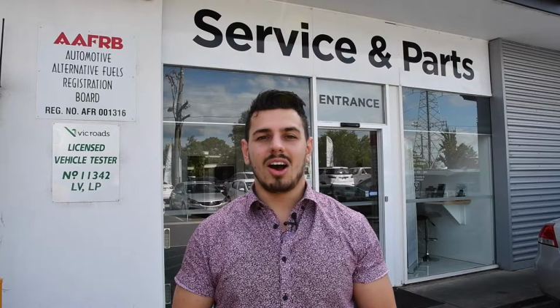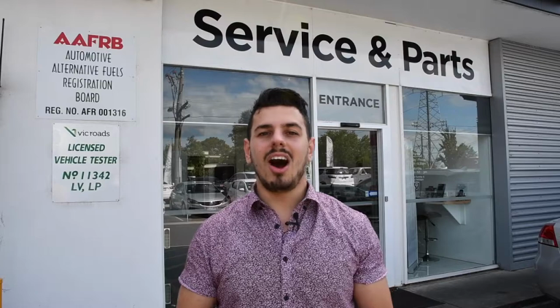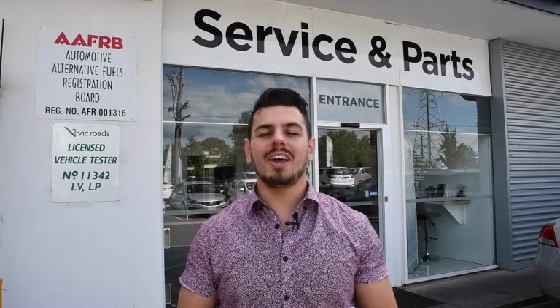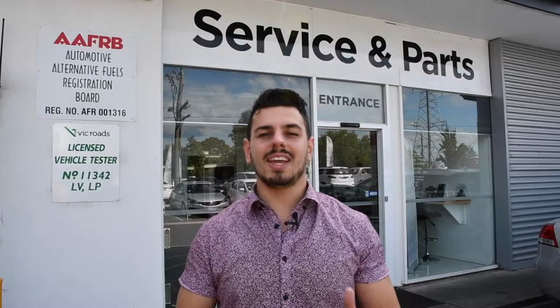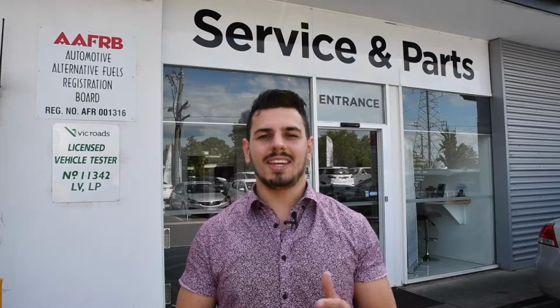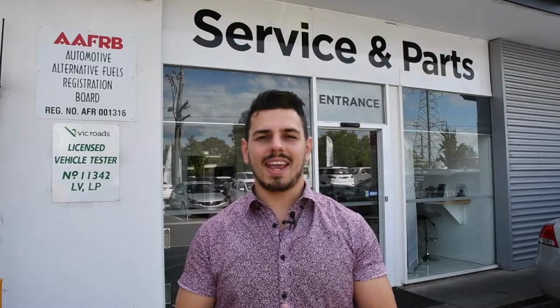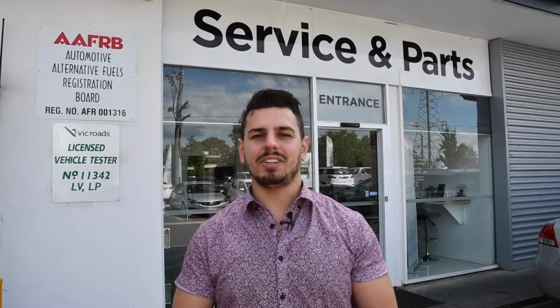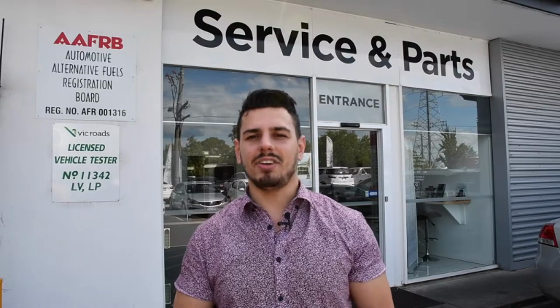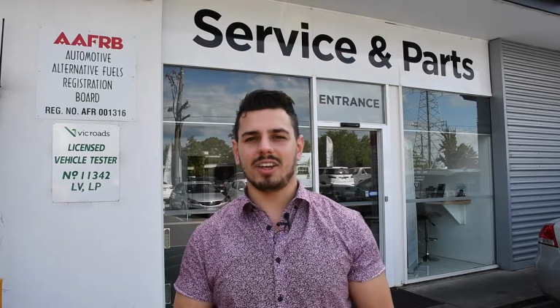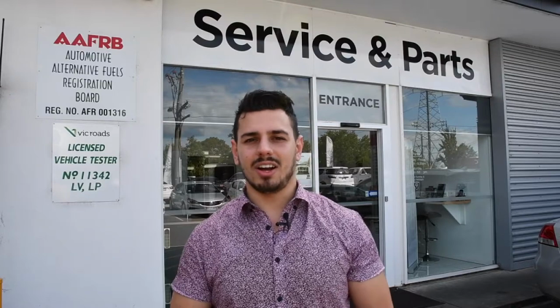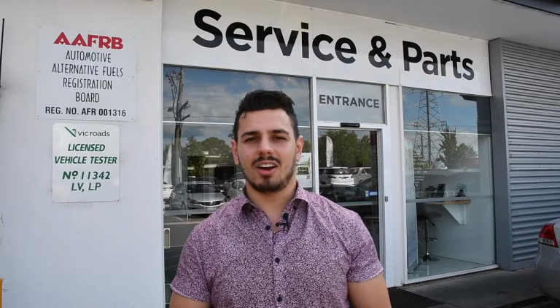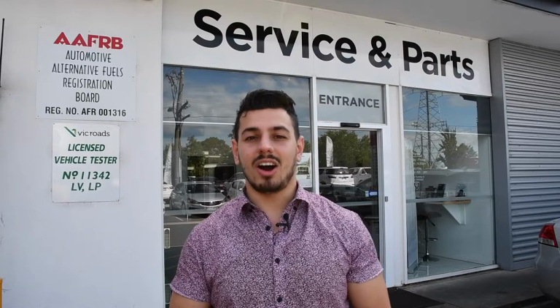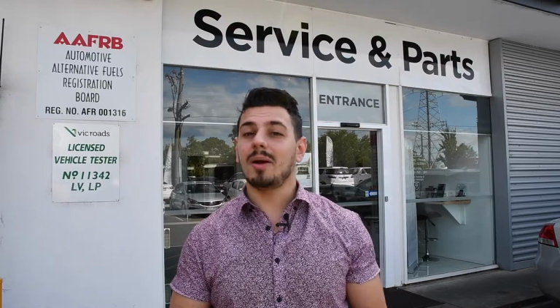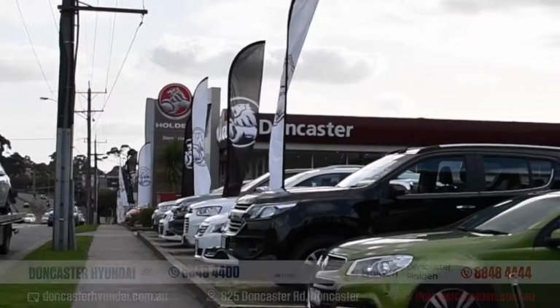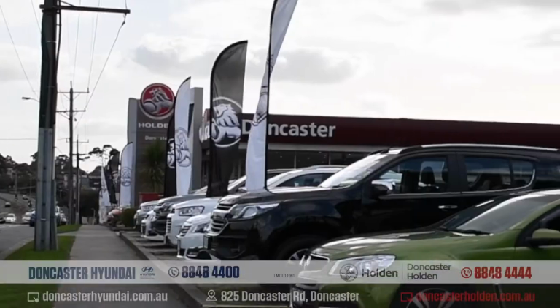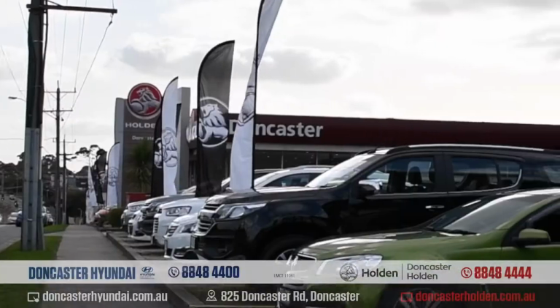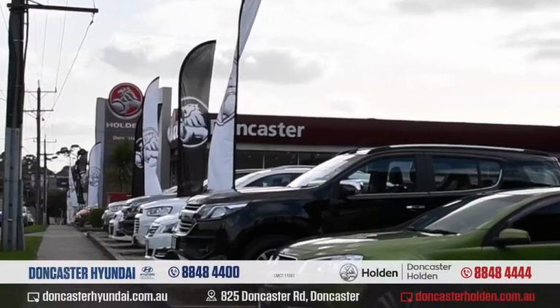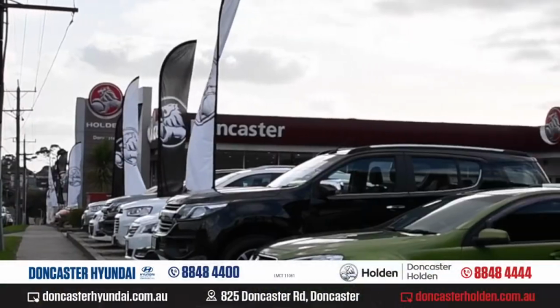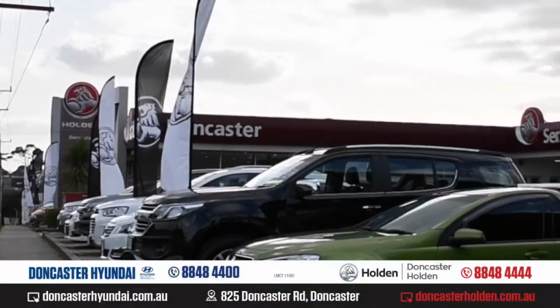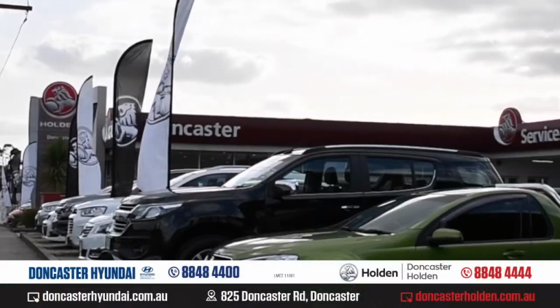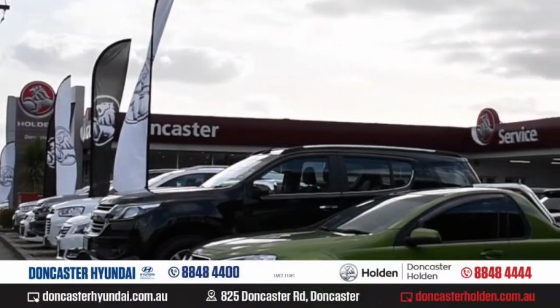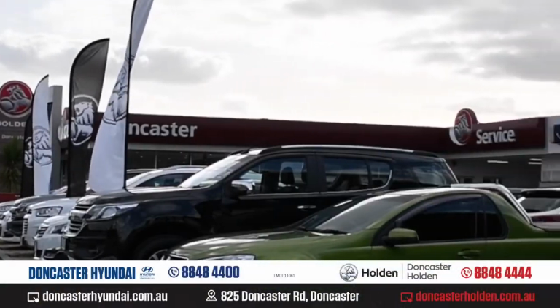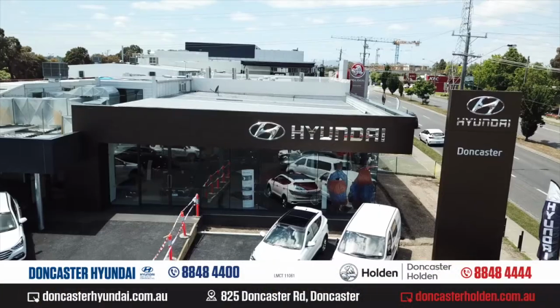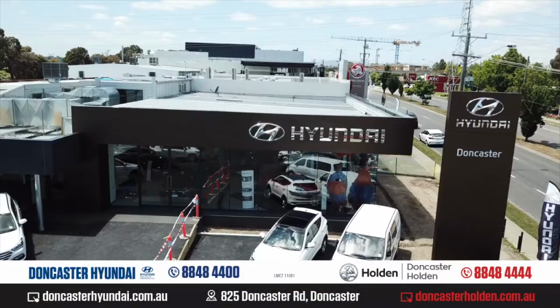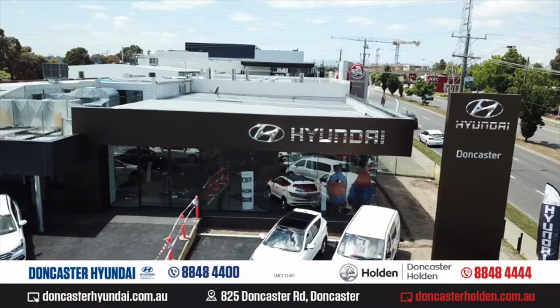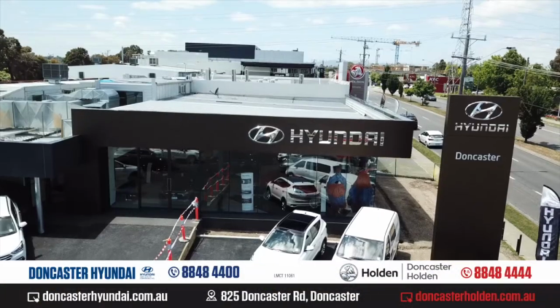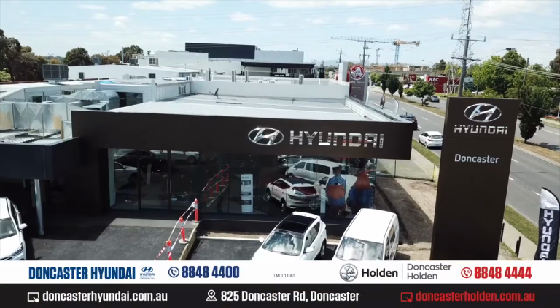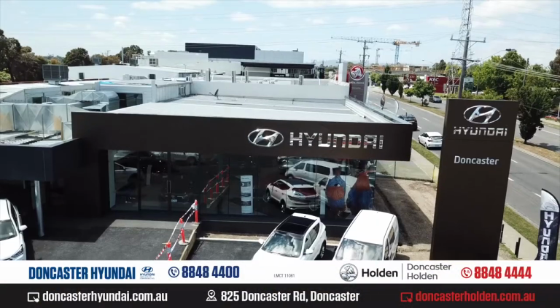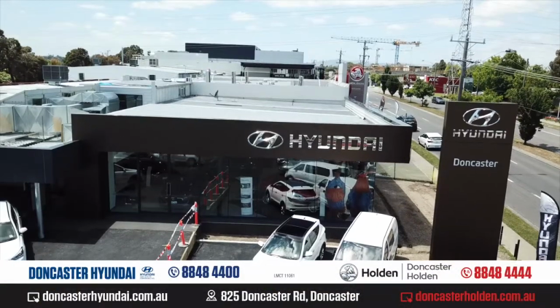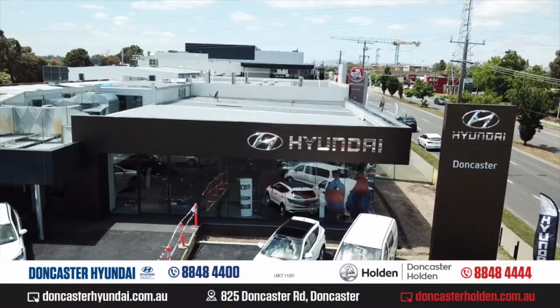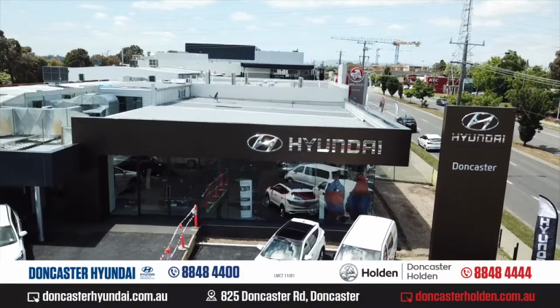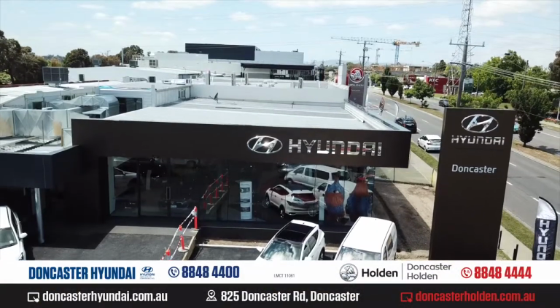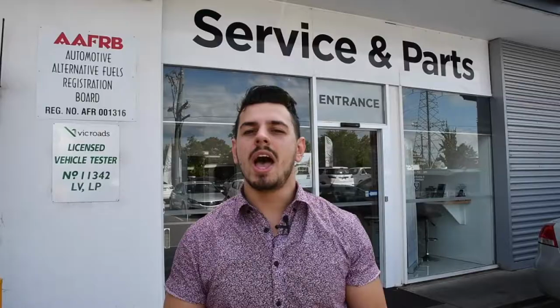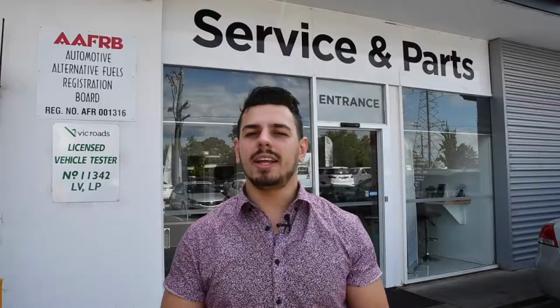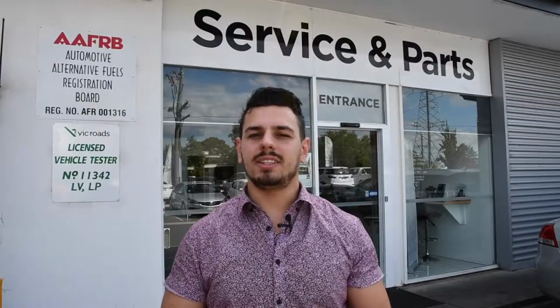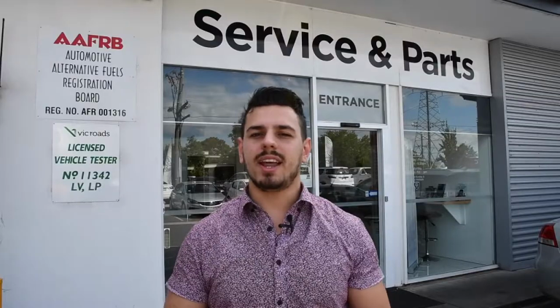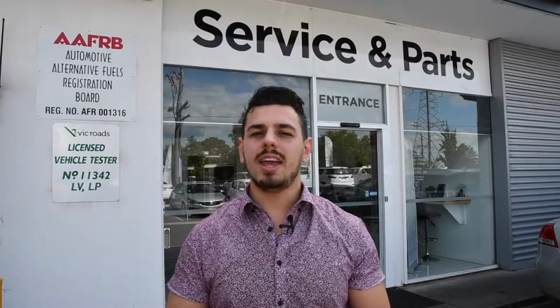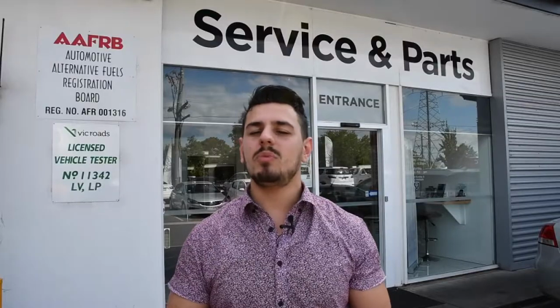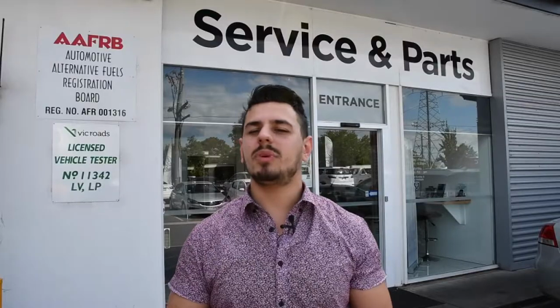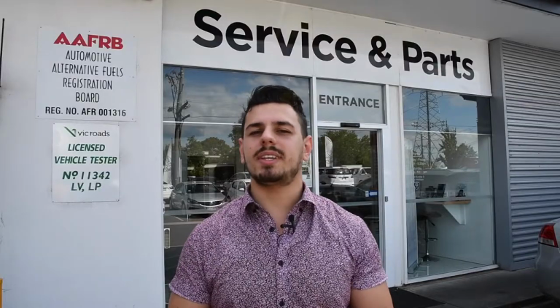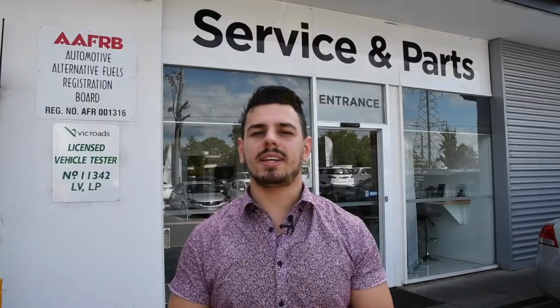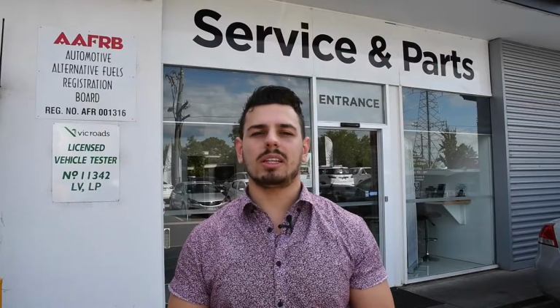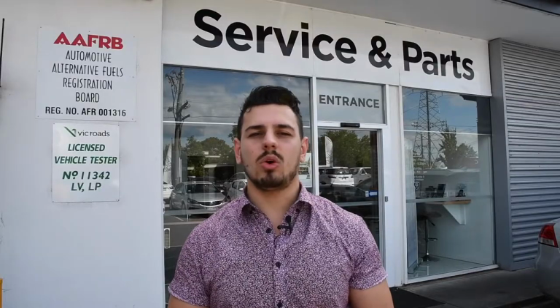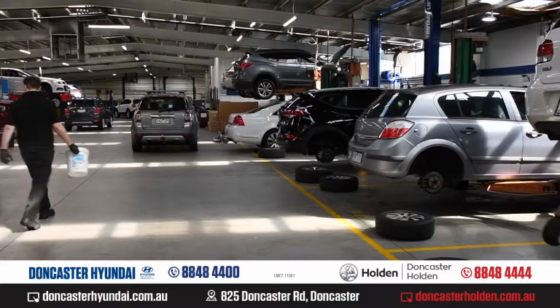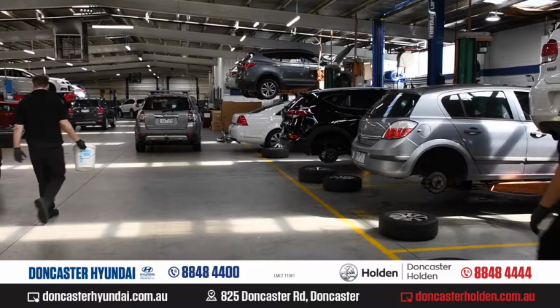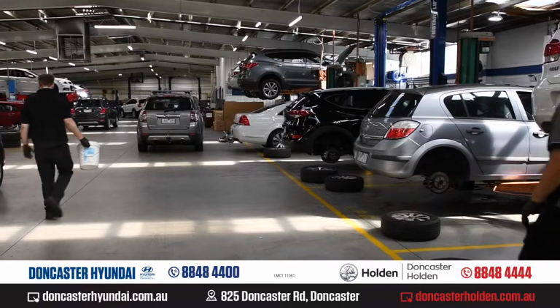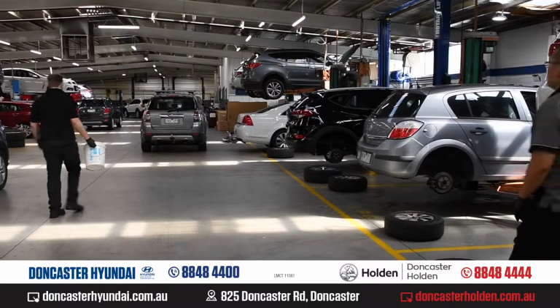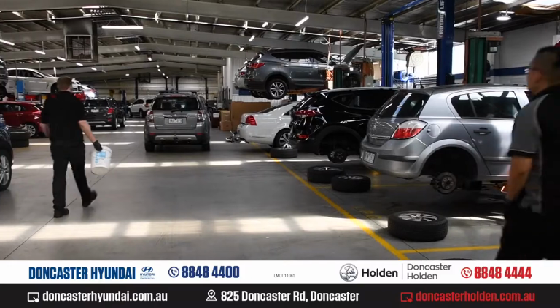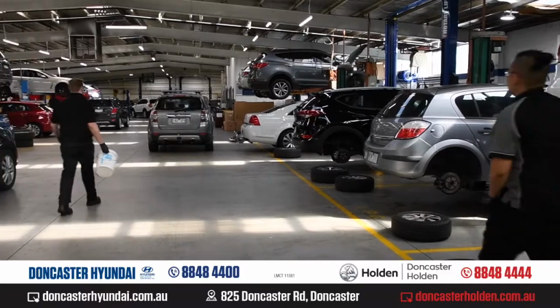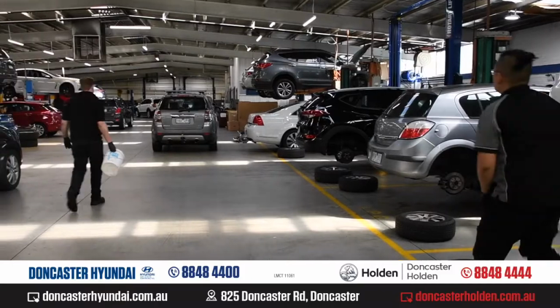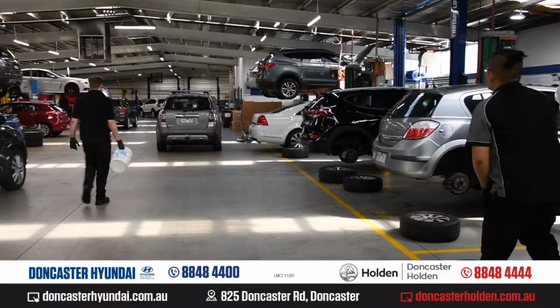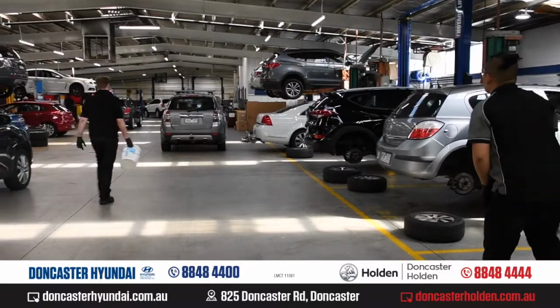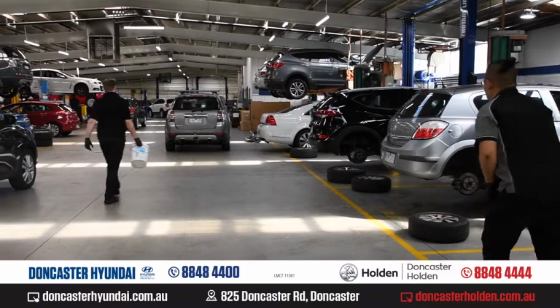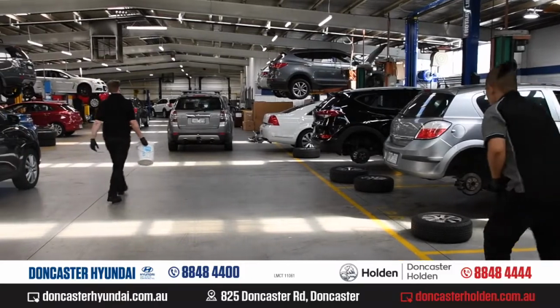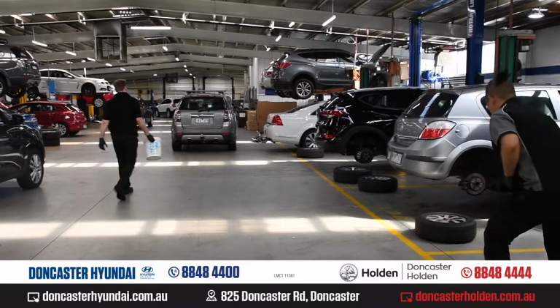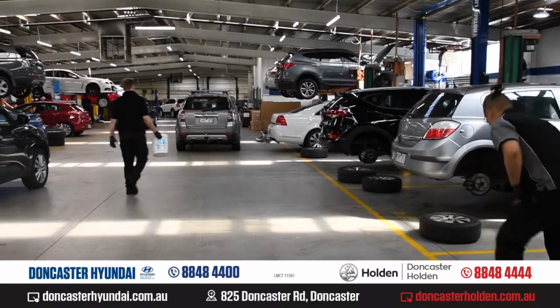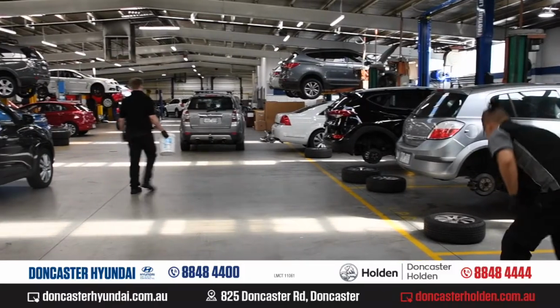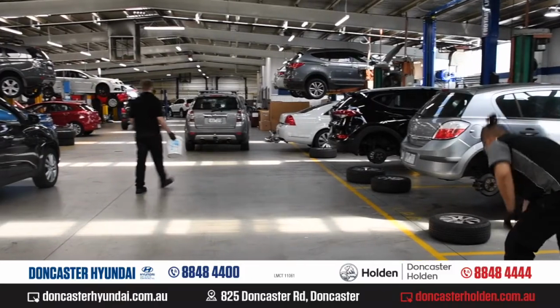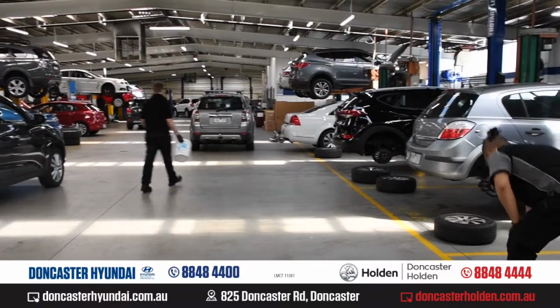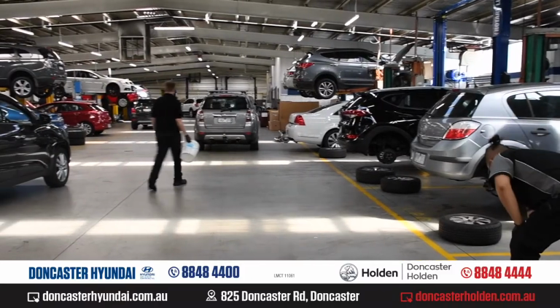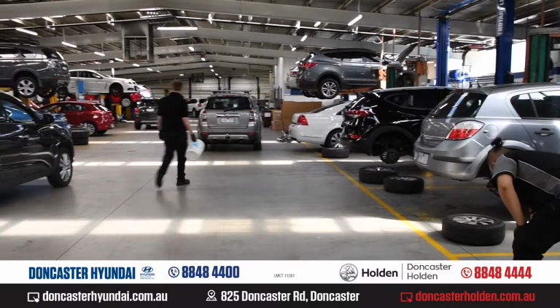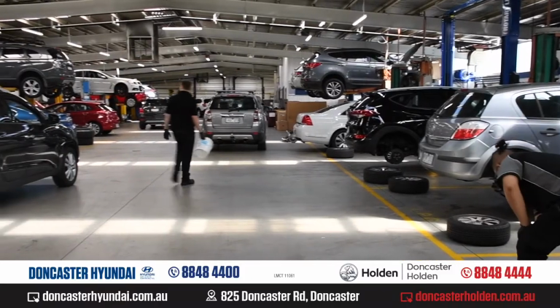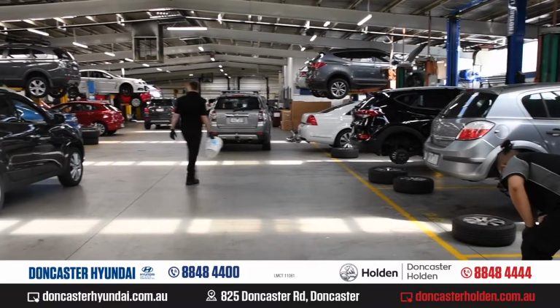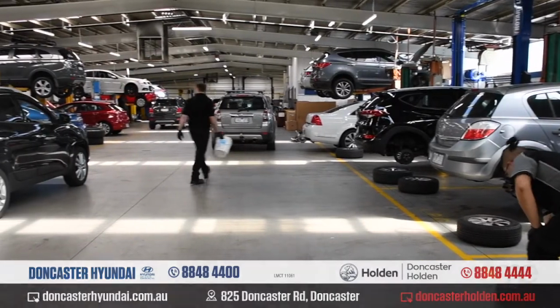Hi there, Nando here. I'm at Doncaster Holden and Doncaster Hyundai and today we're taking a look at the crux of the dealership, the service department.